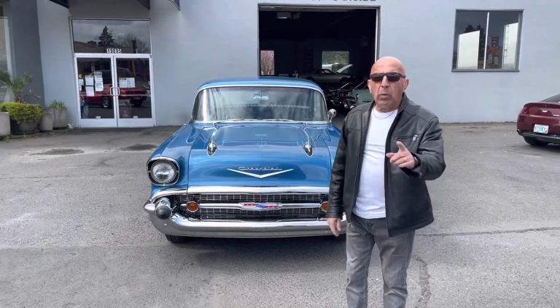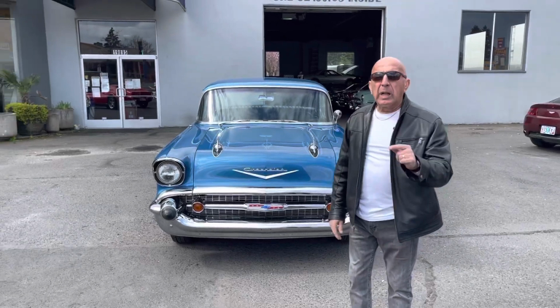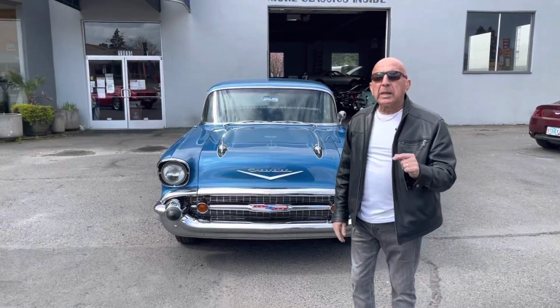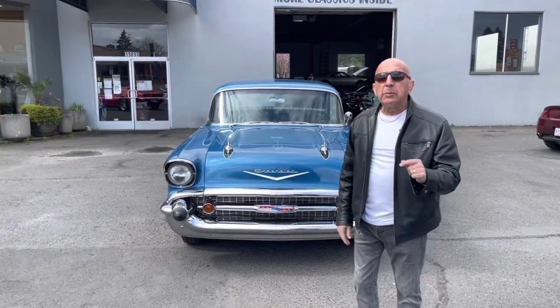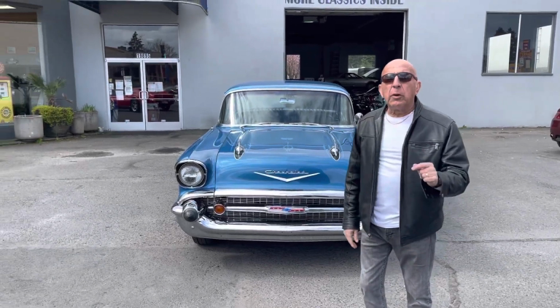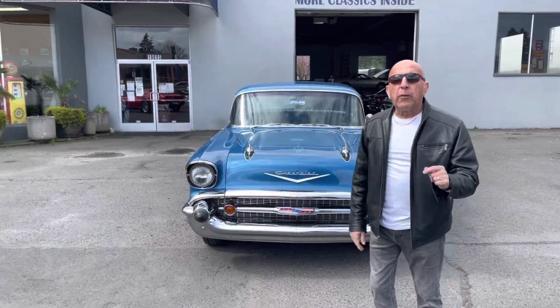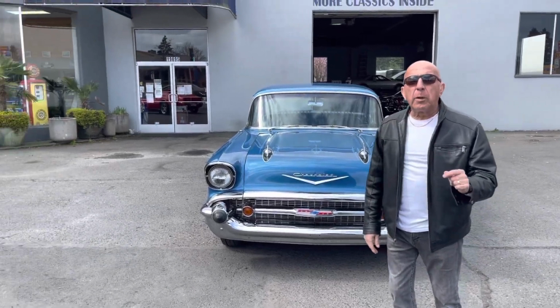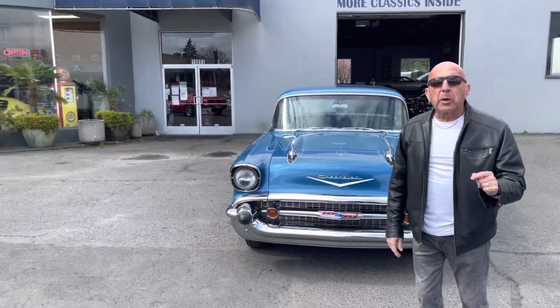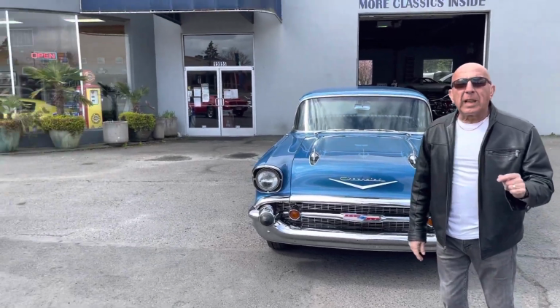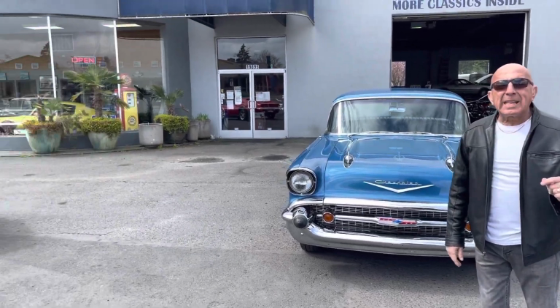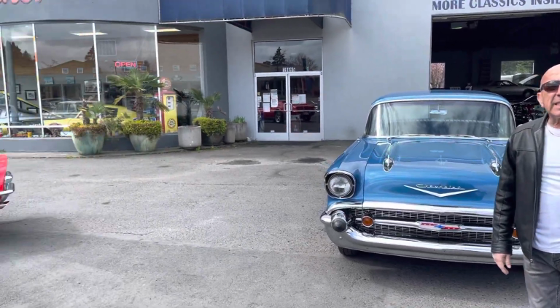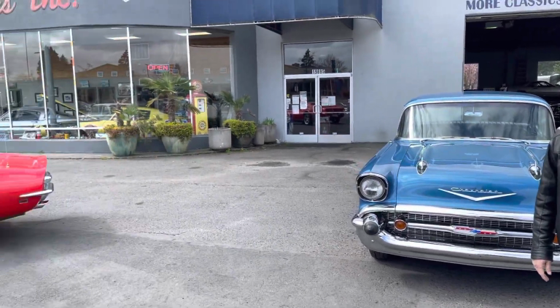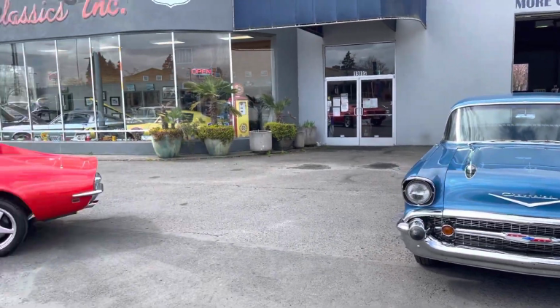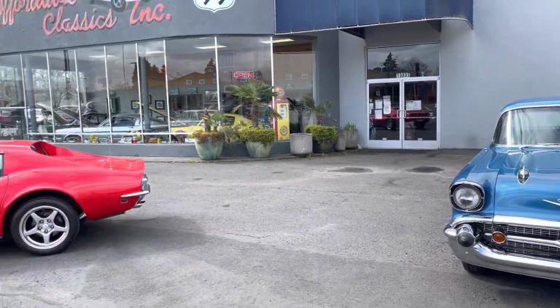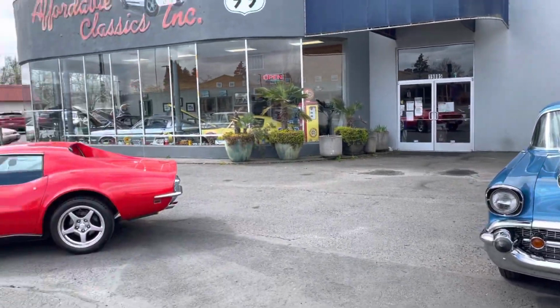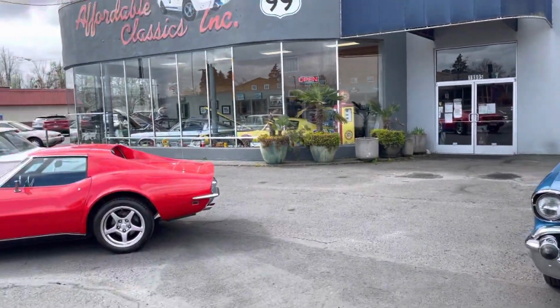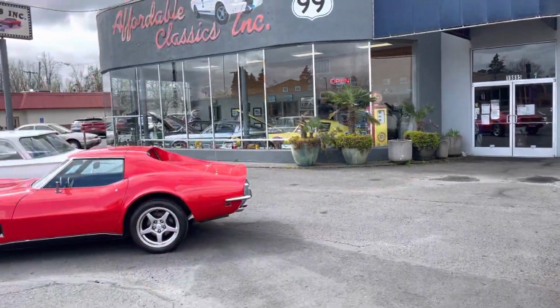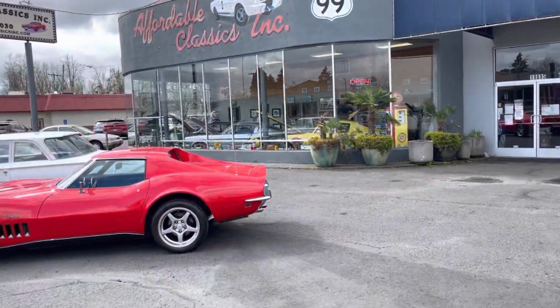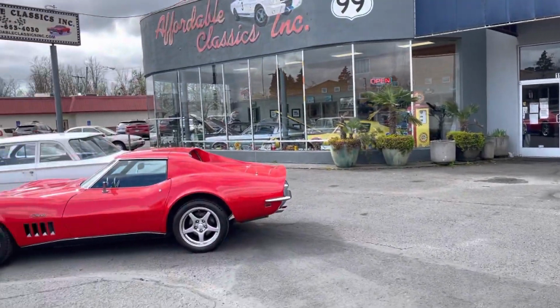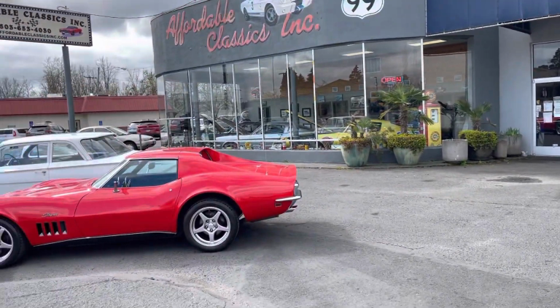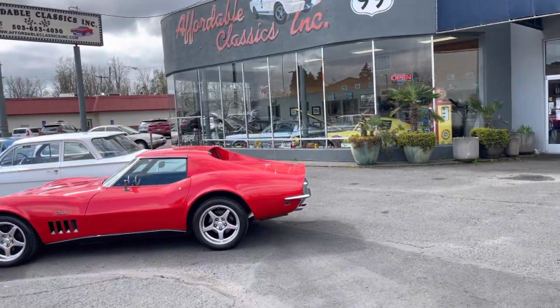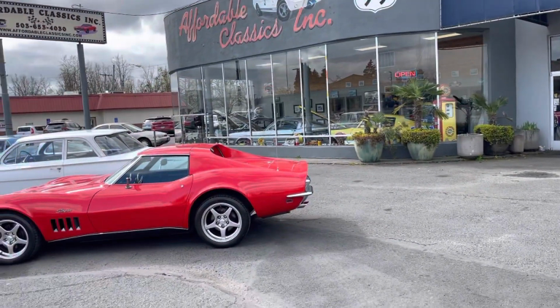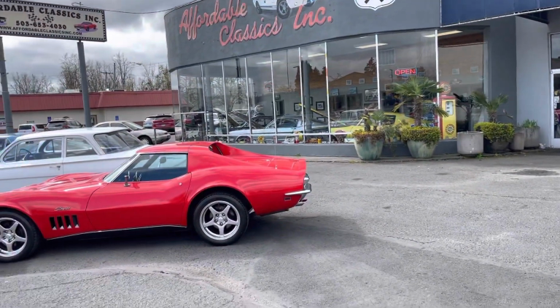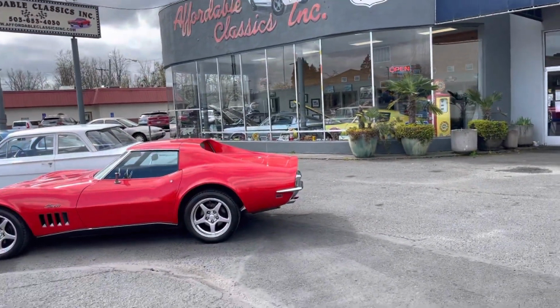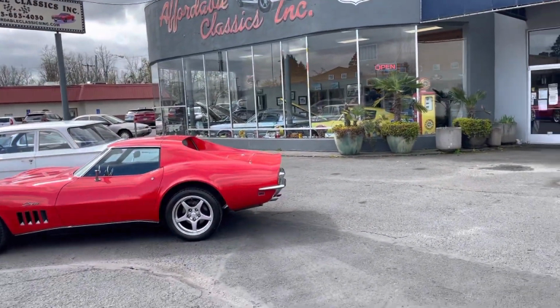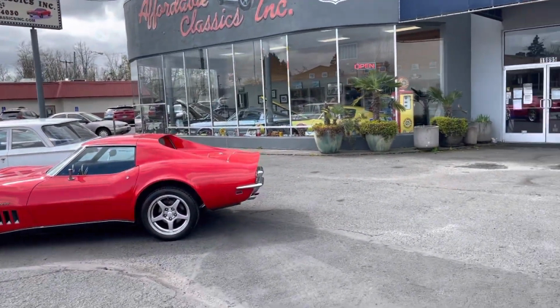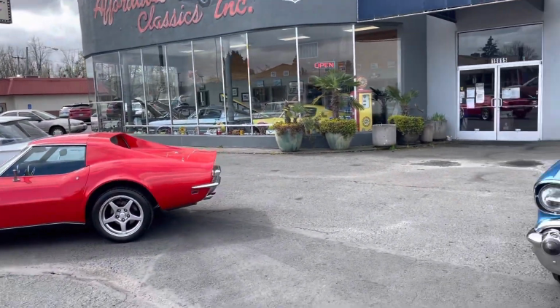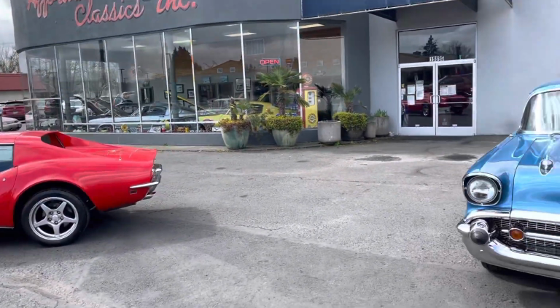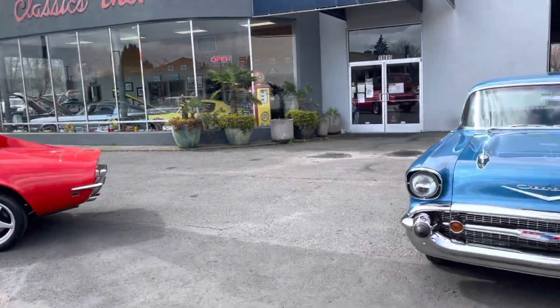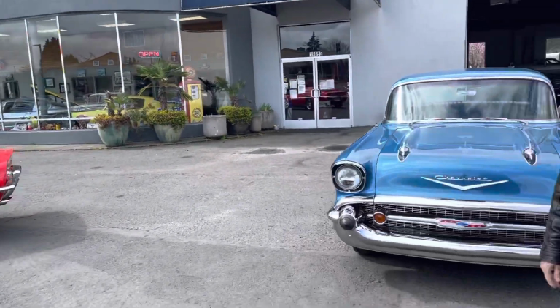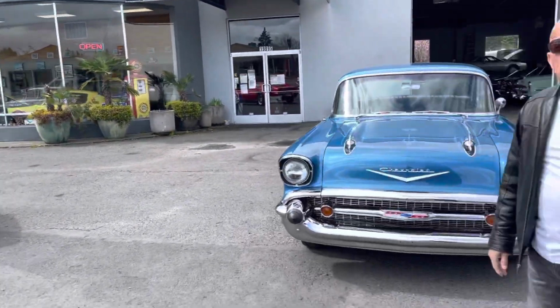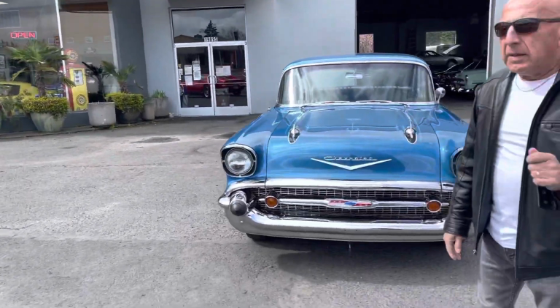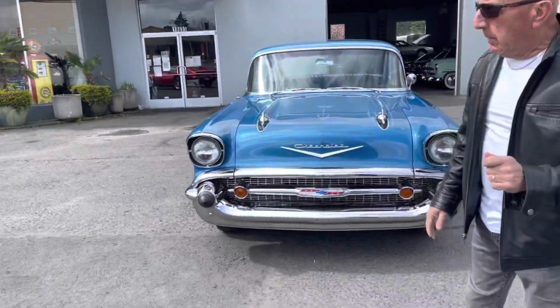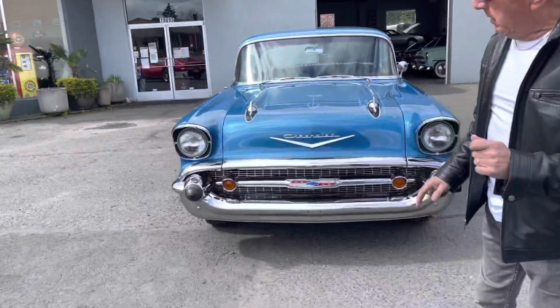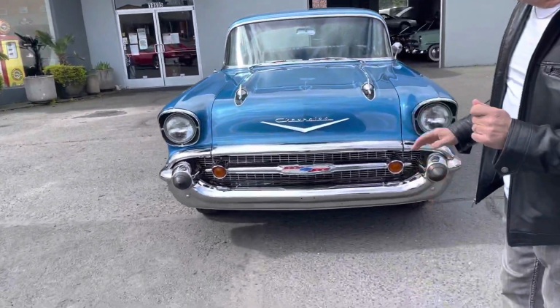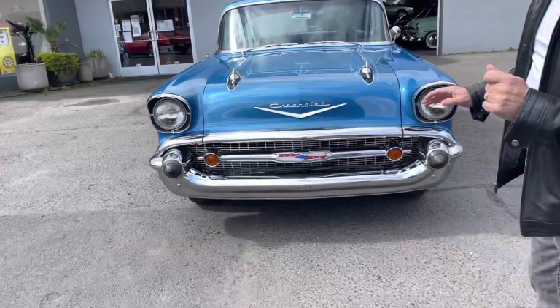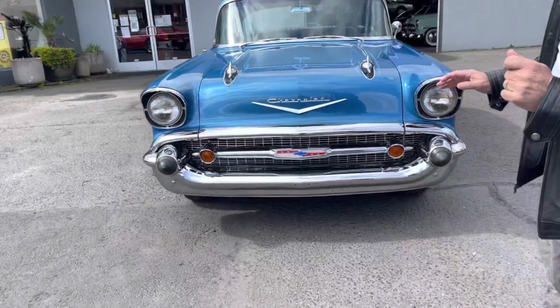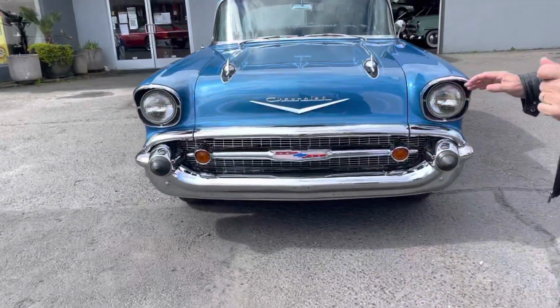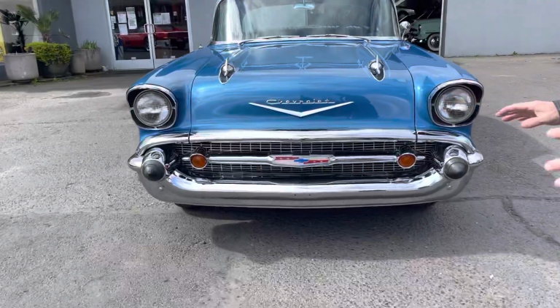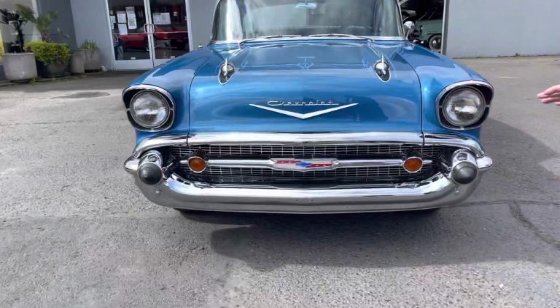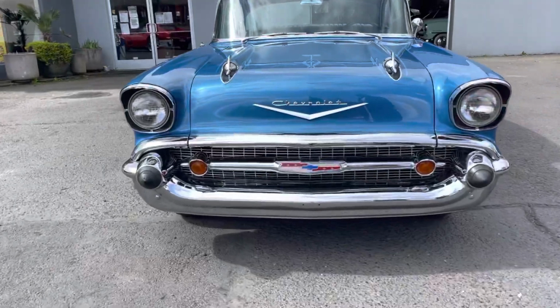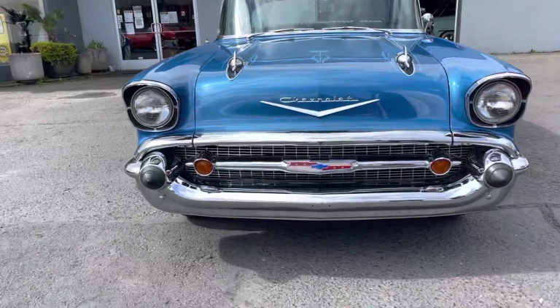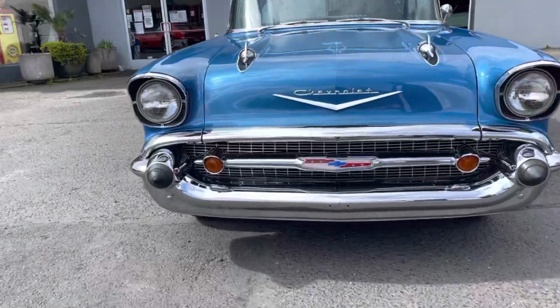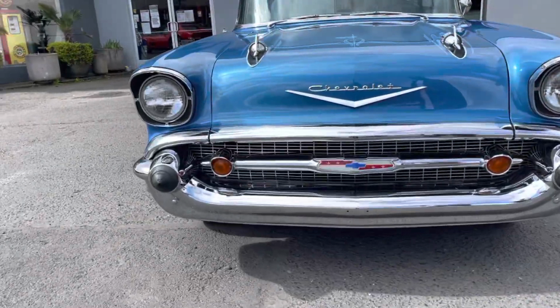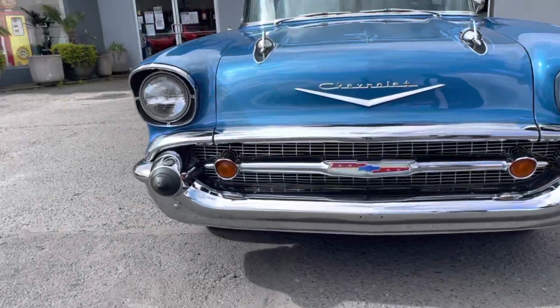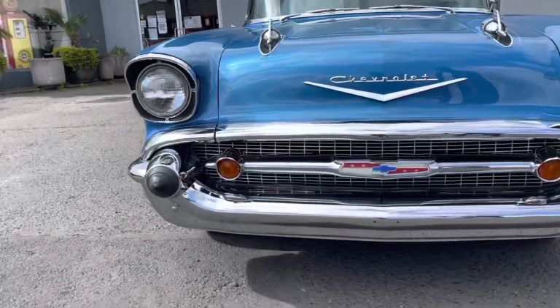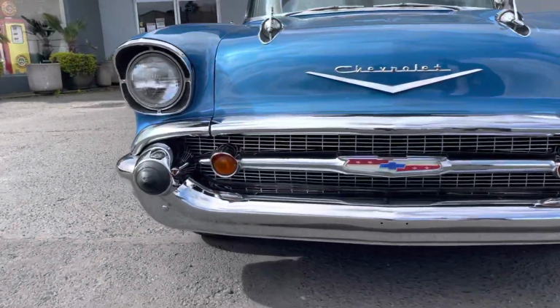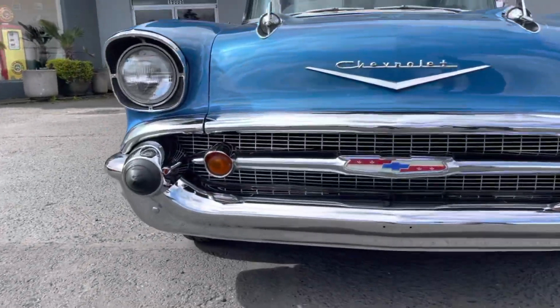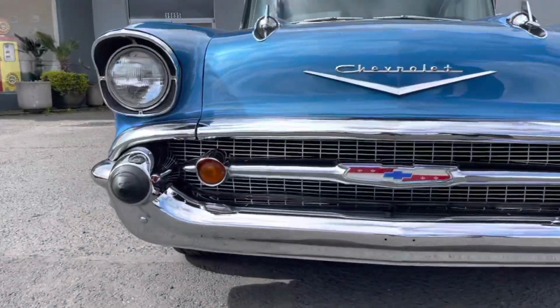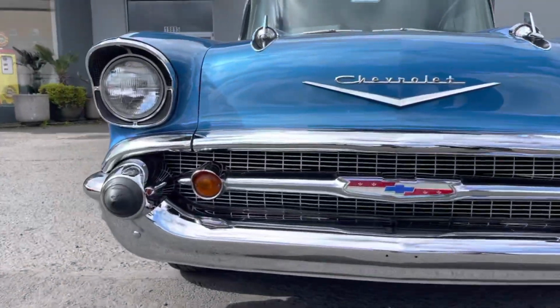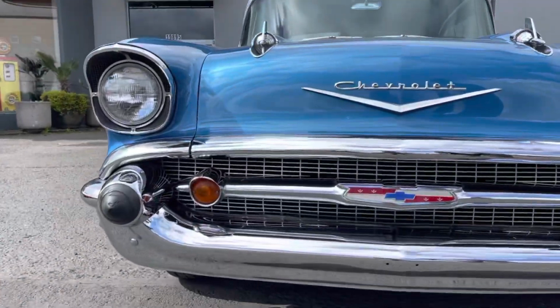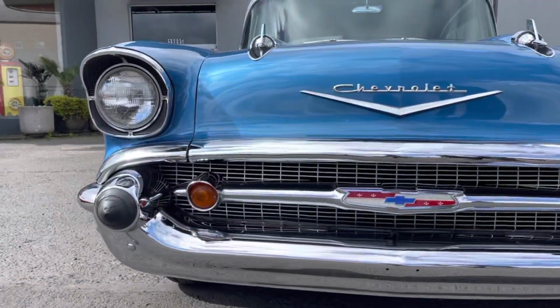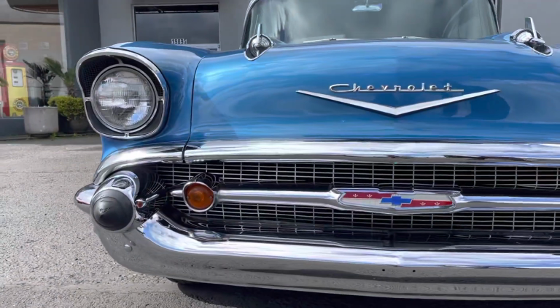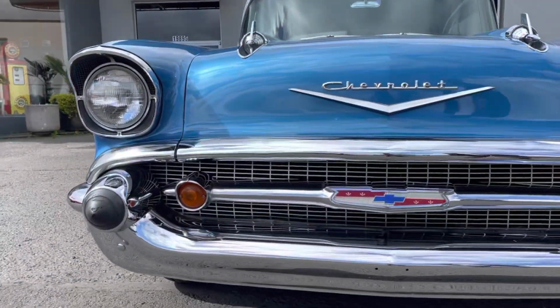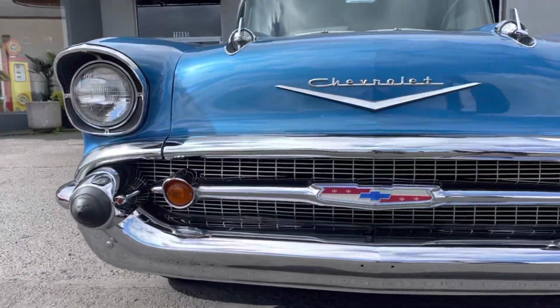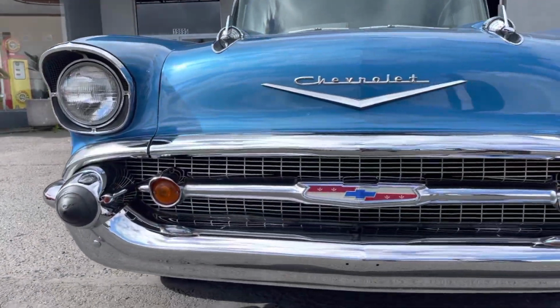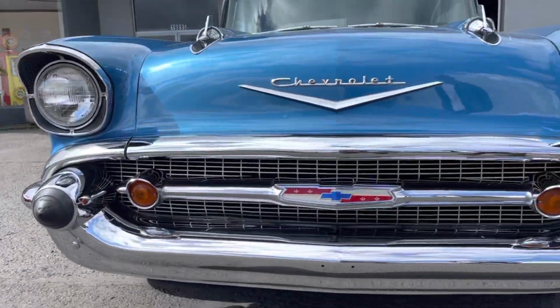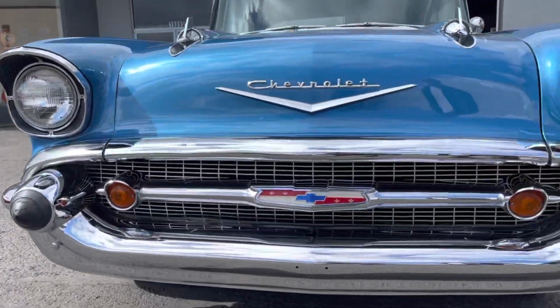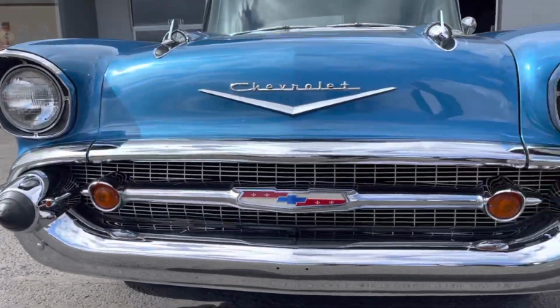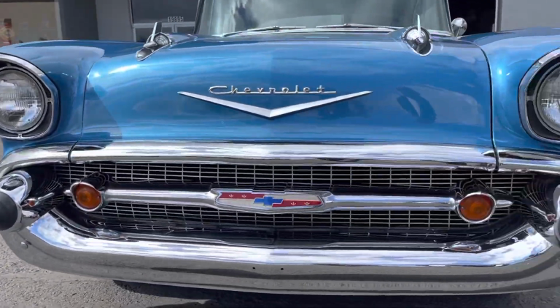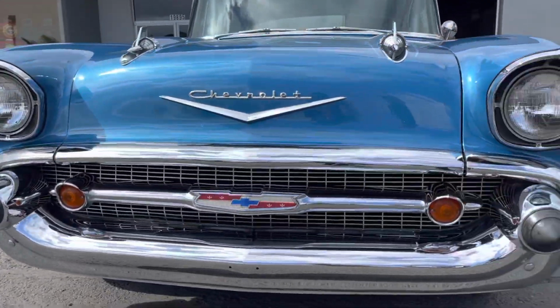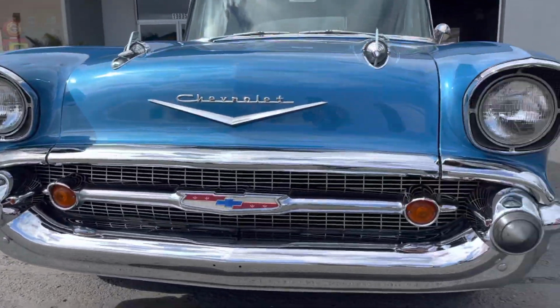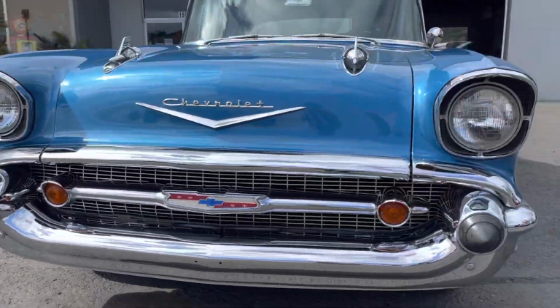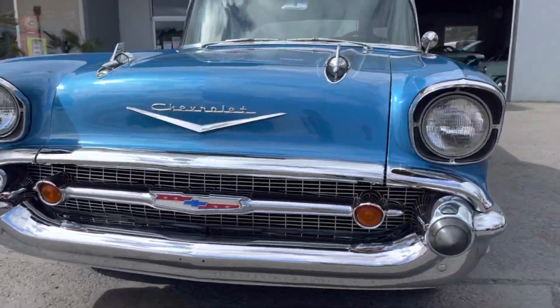Welcome to Affordable Classics here in Glassstone, Oregon. 1957 Chevrolet Bel Air.